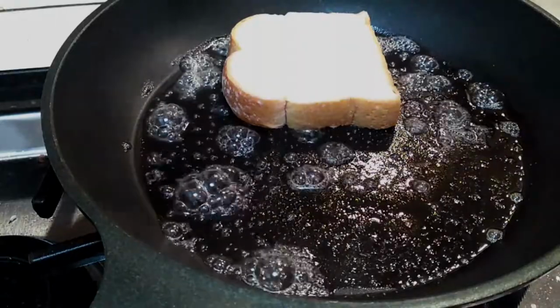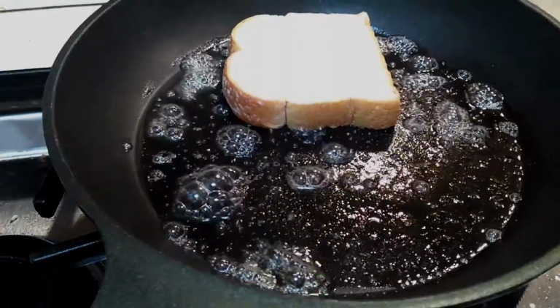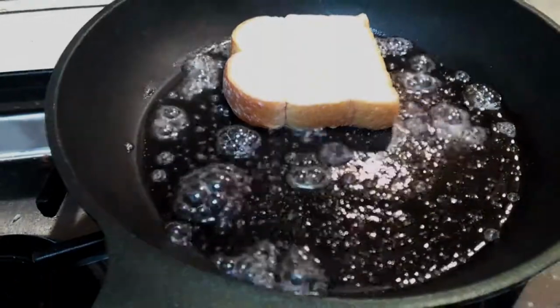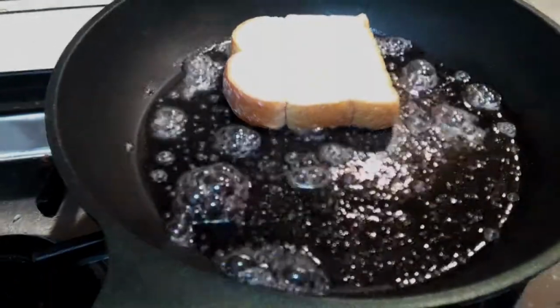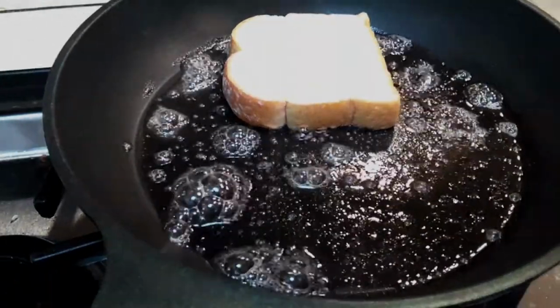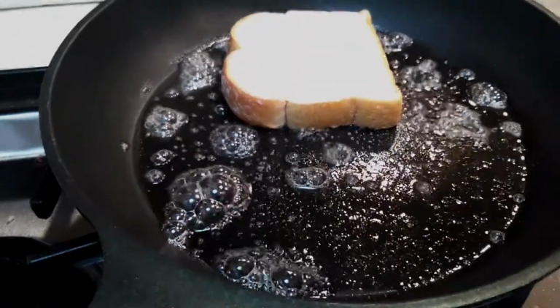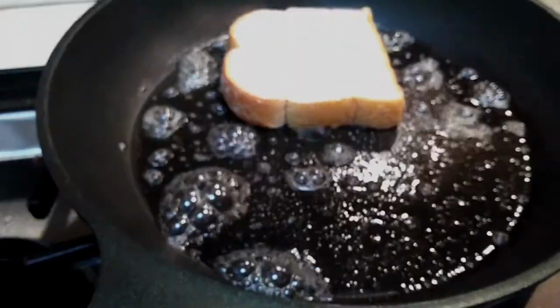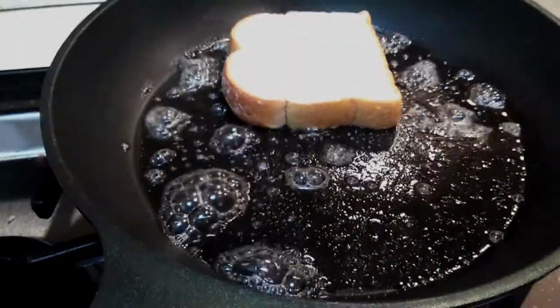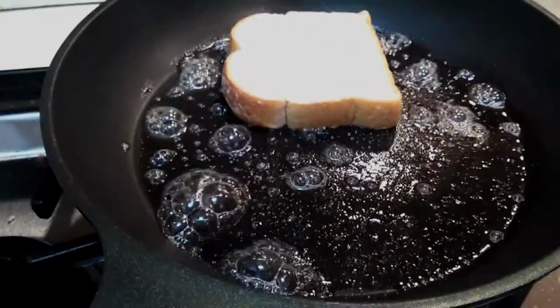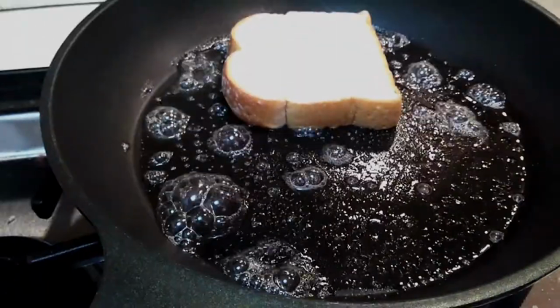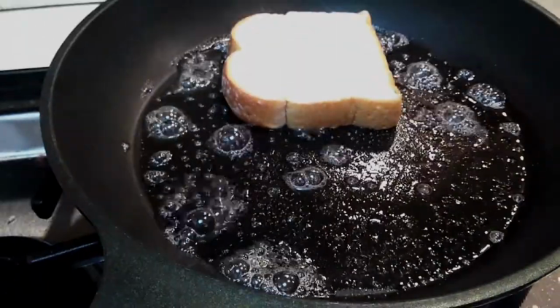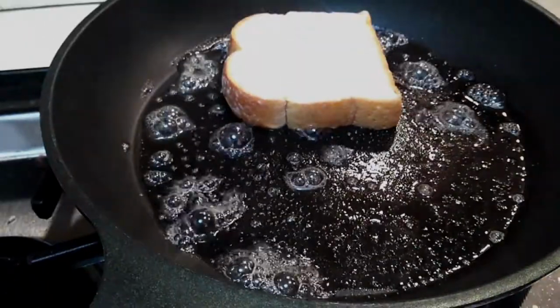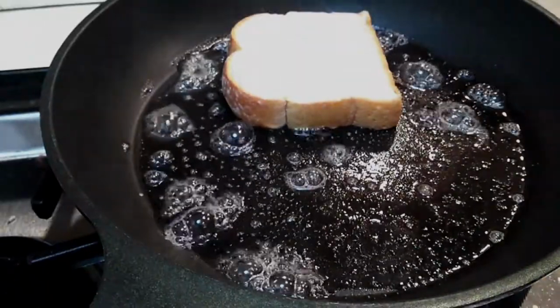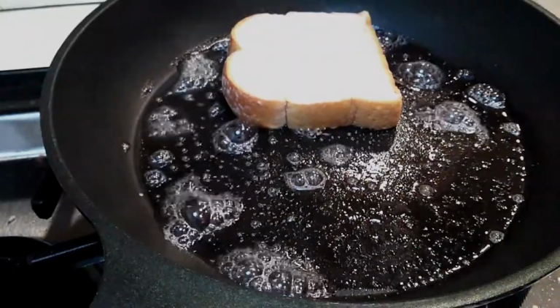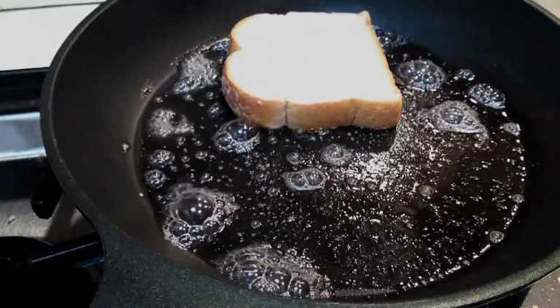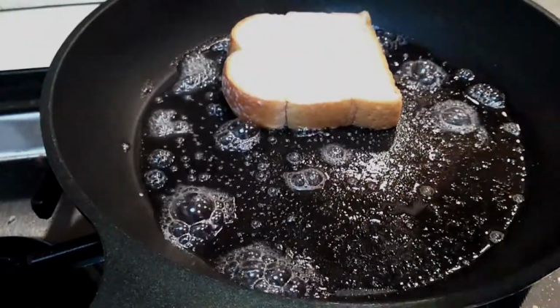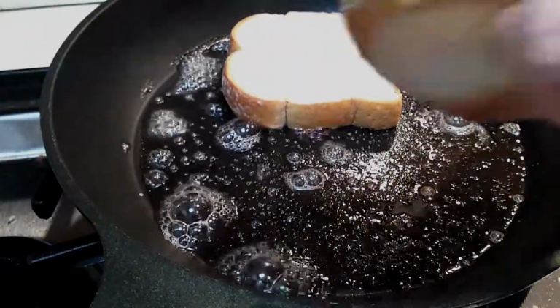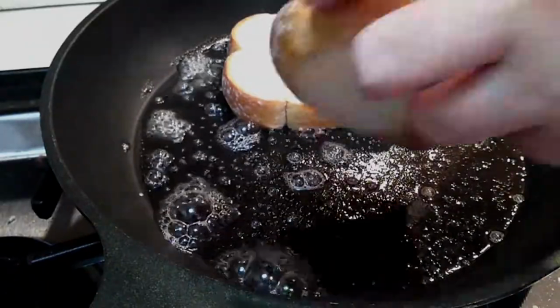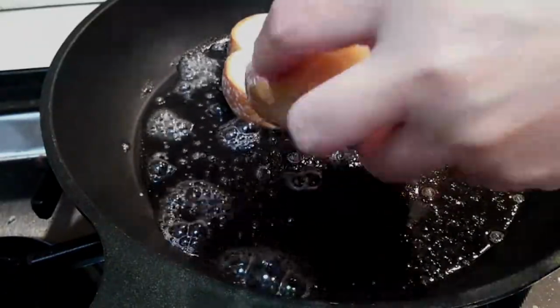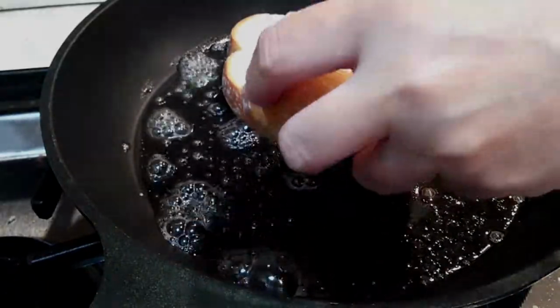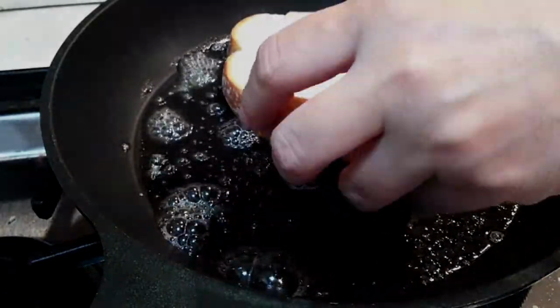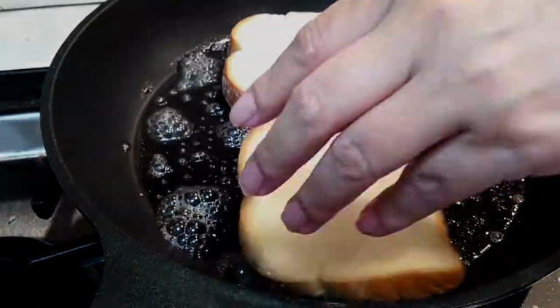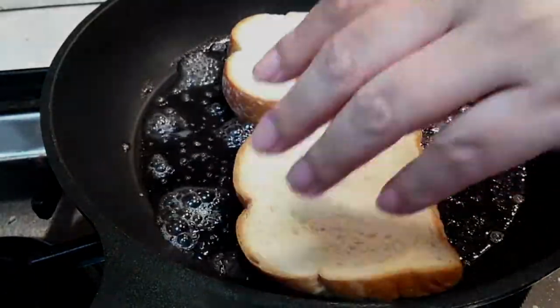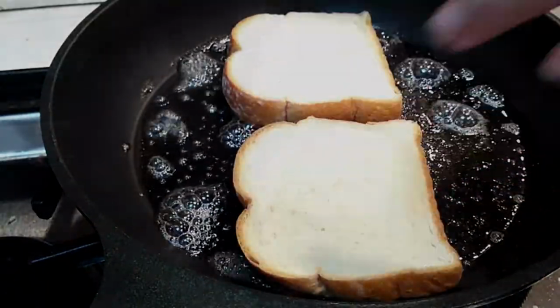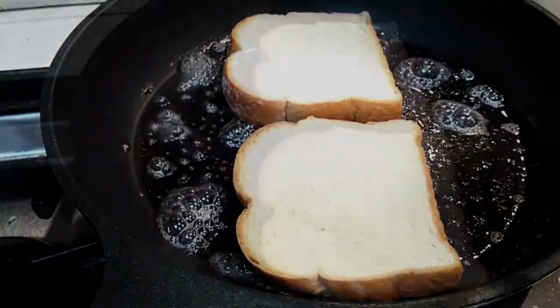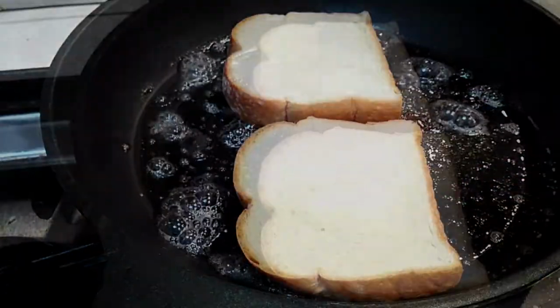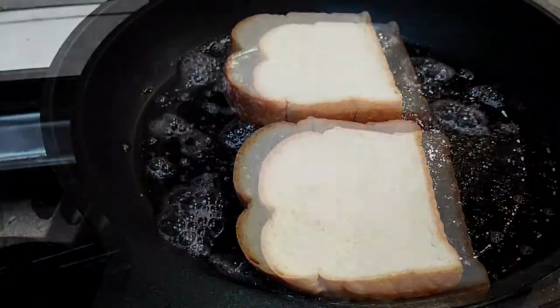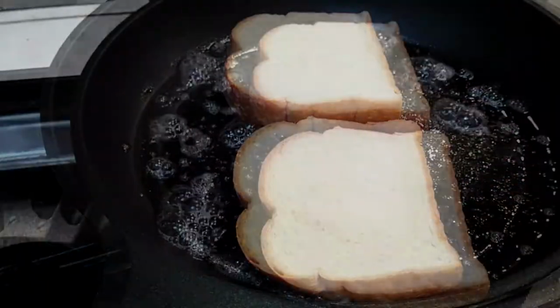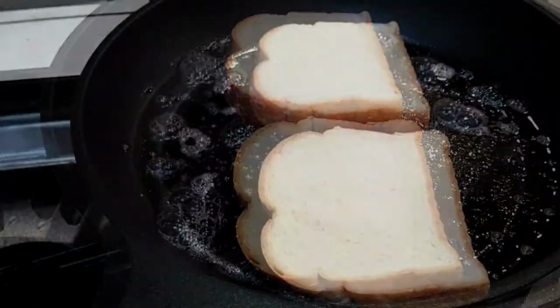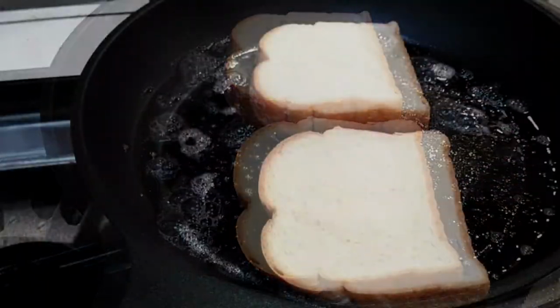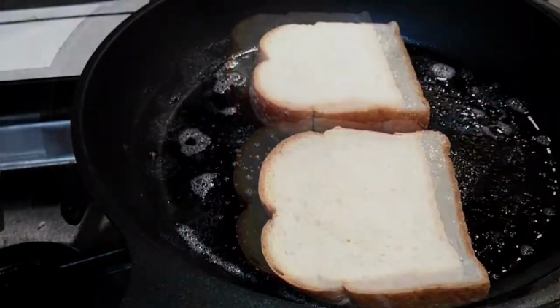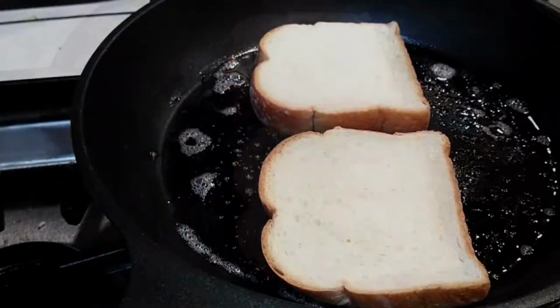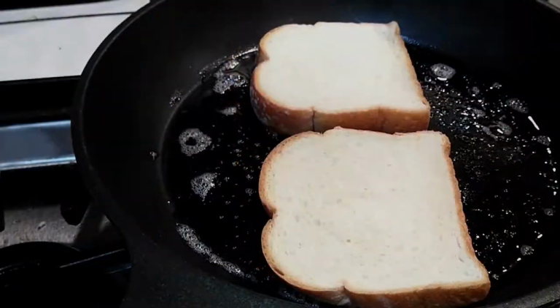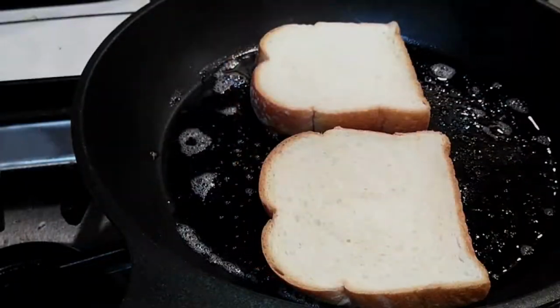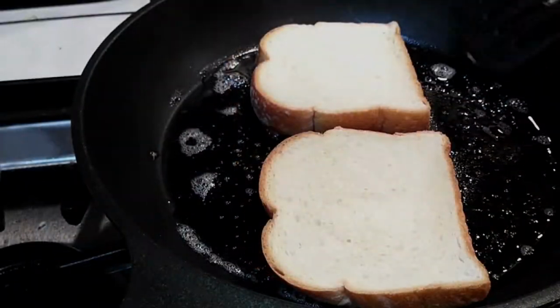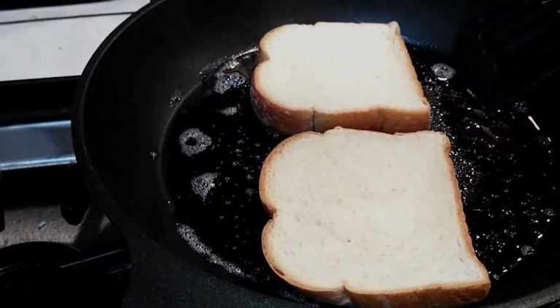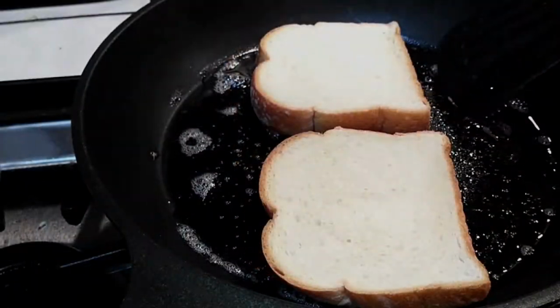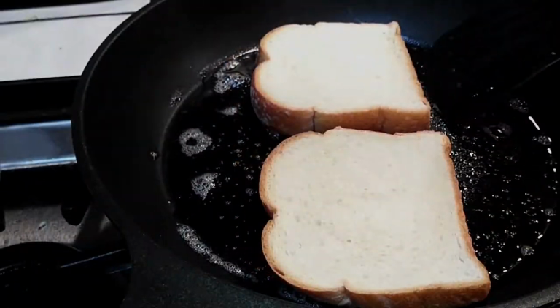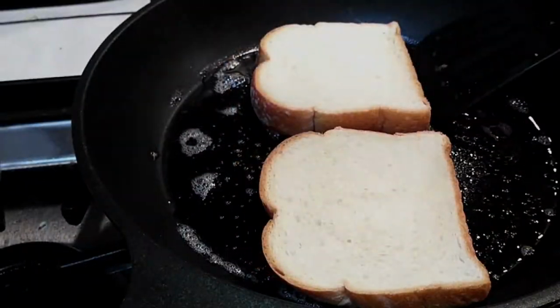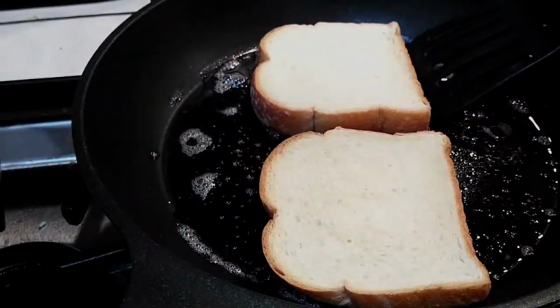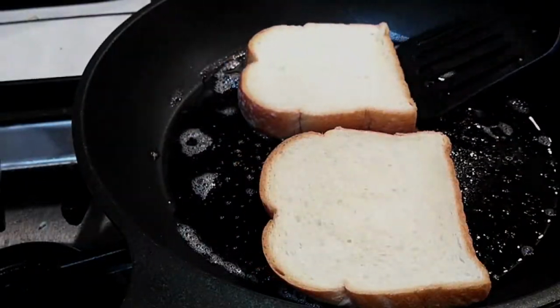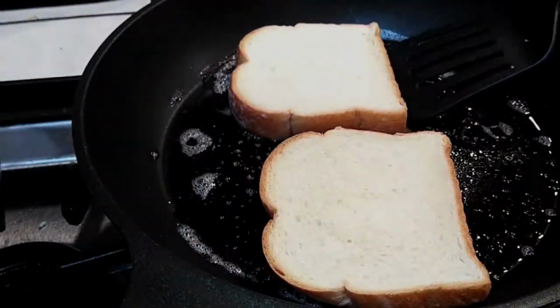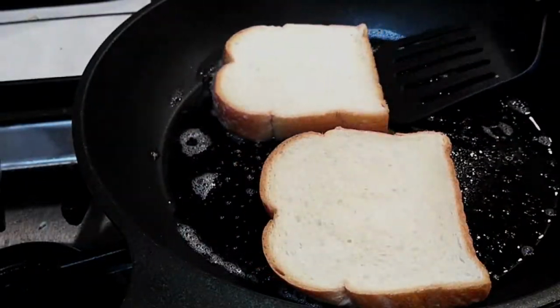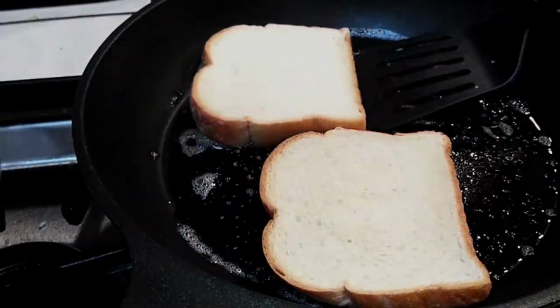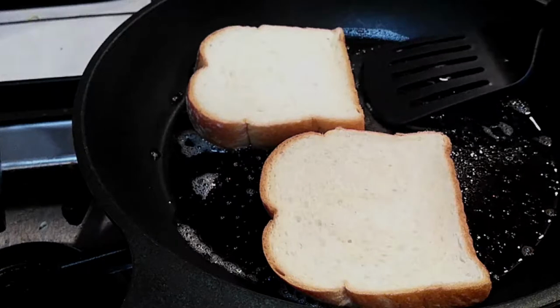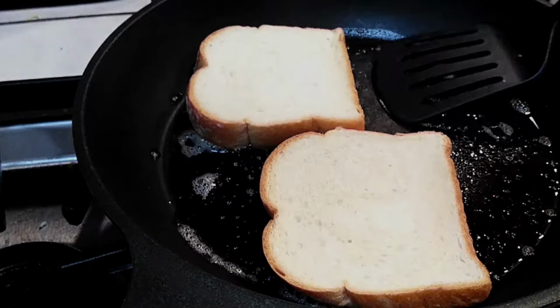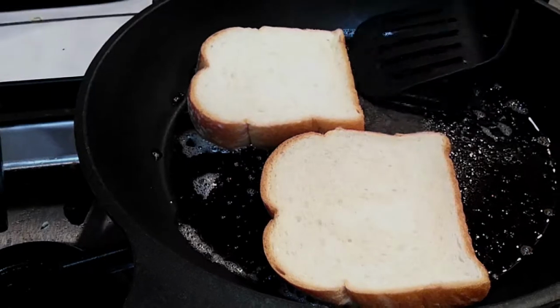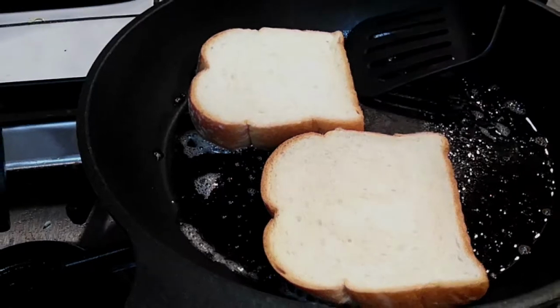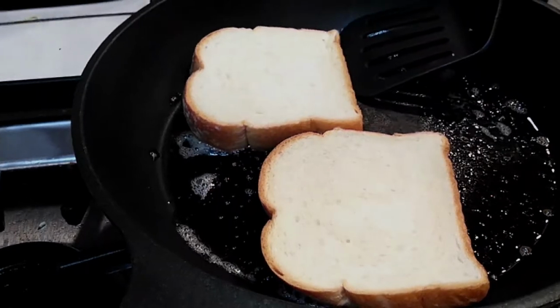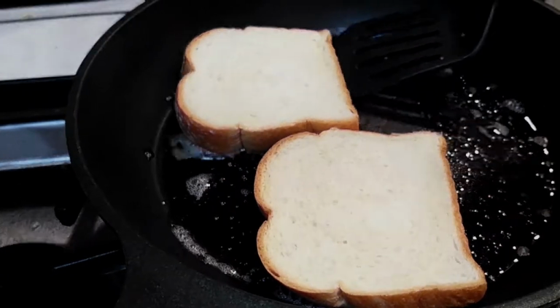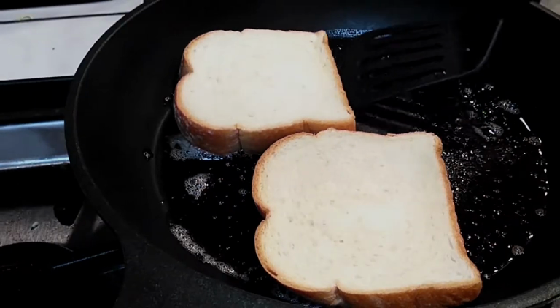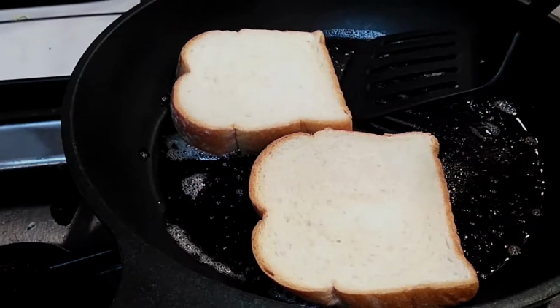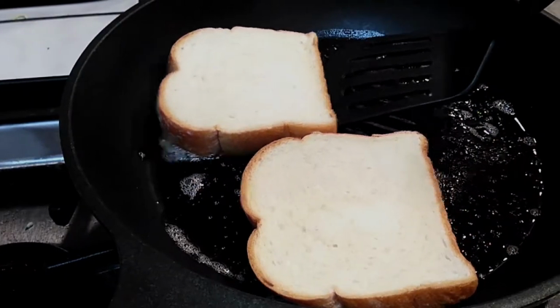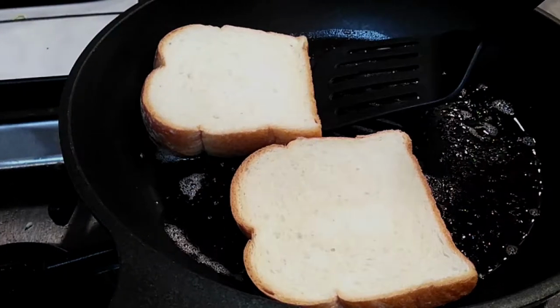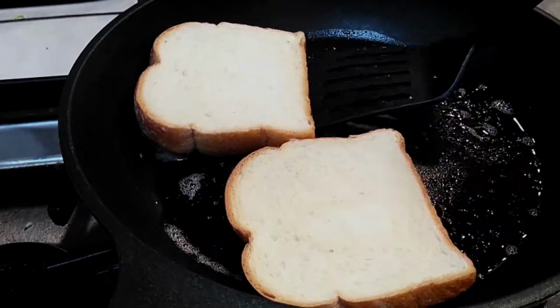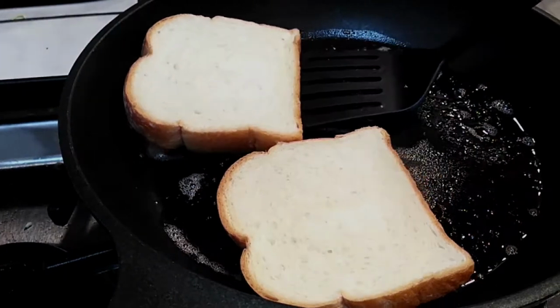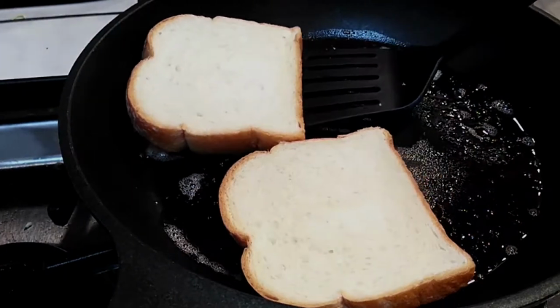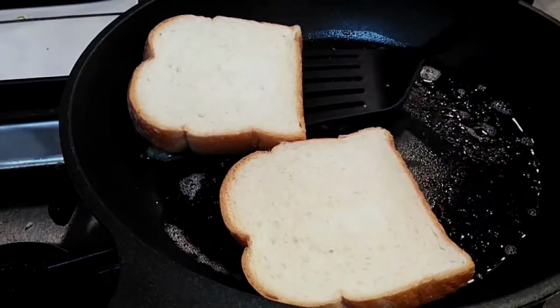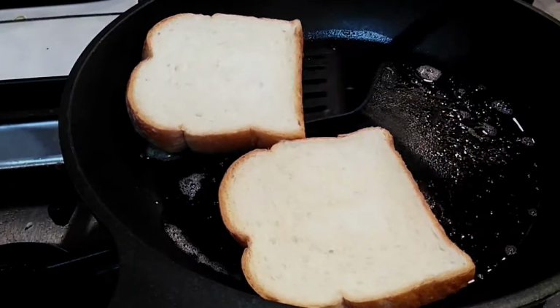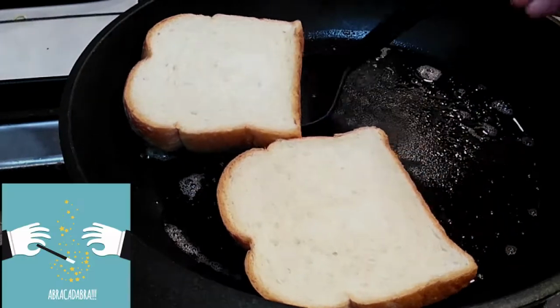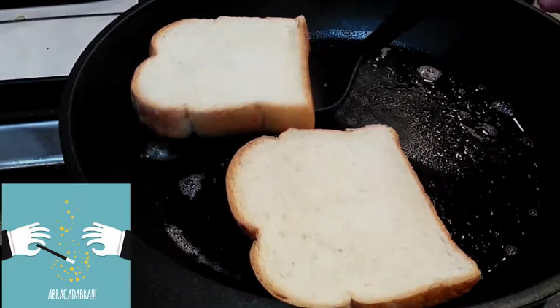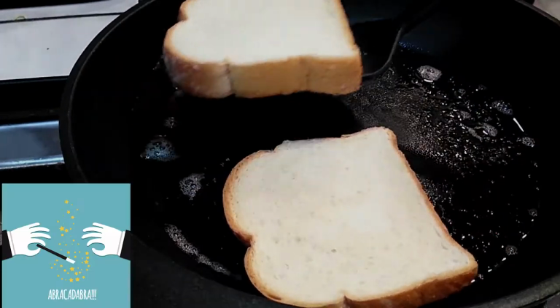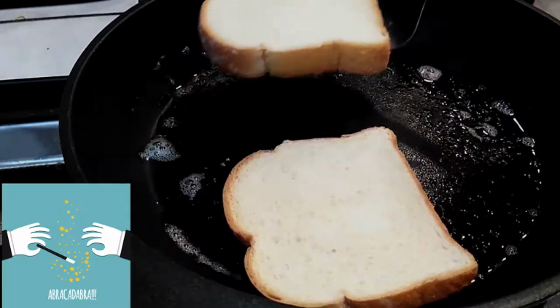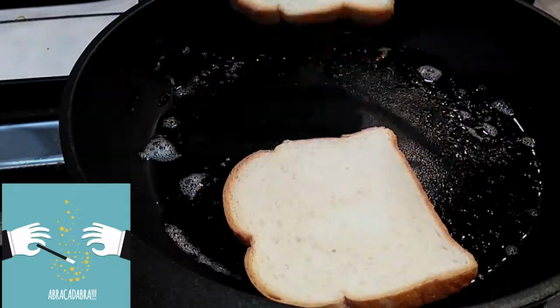What I found is the key in making this is butter. Don't use oil — just butter. We want to butter everything up because butter makes the magic happen.